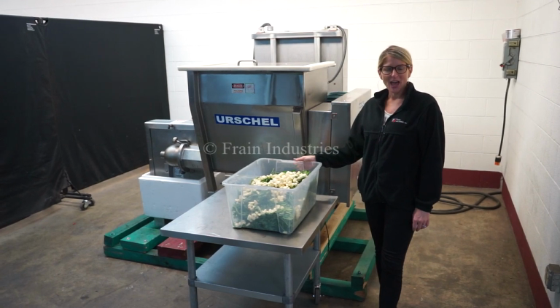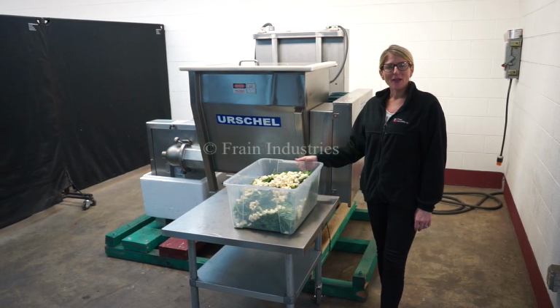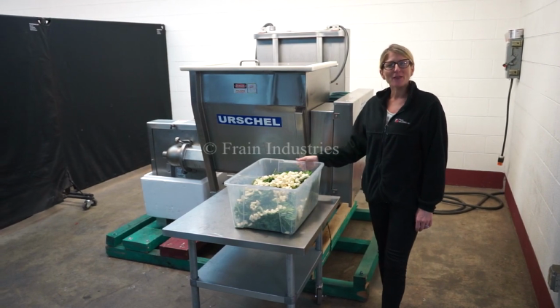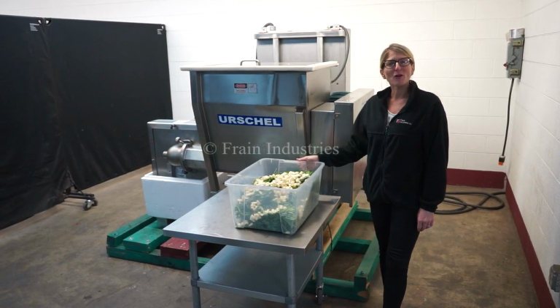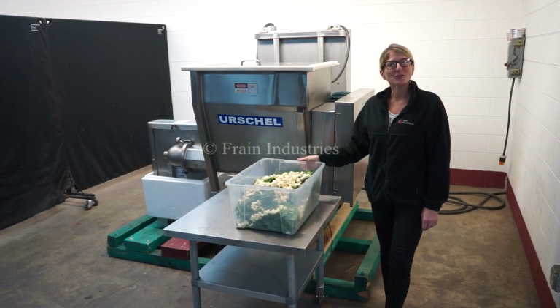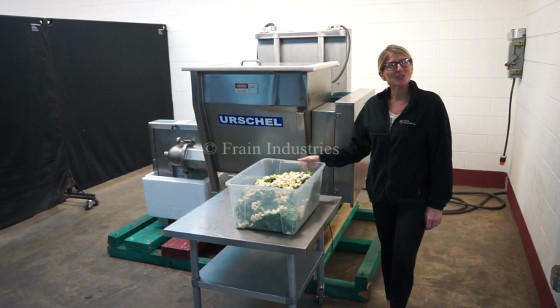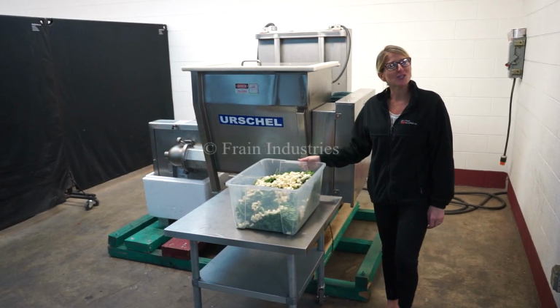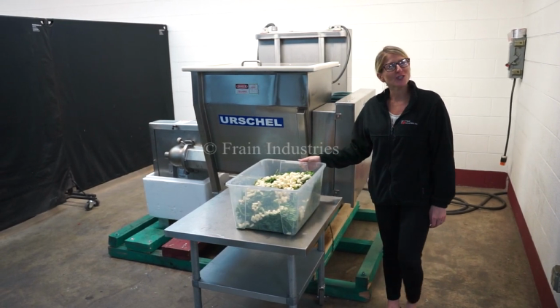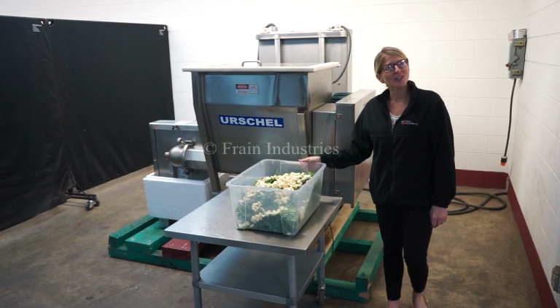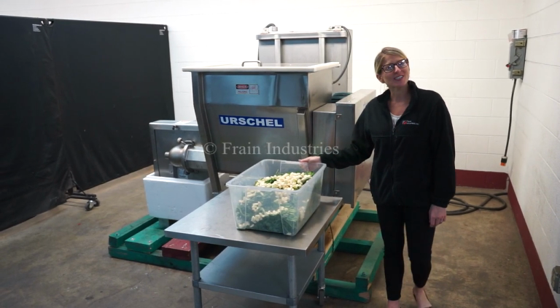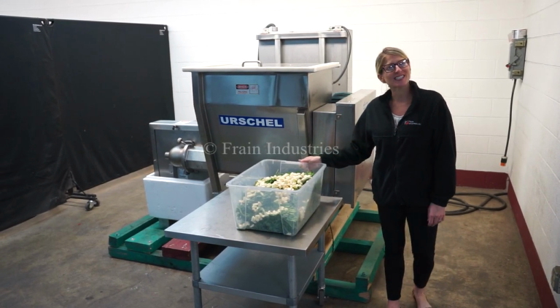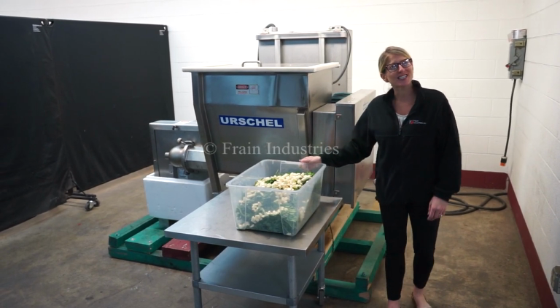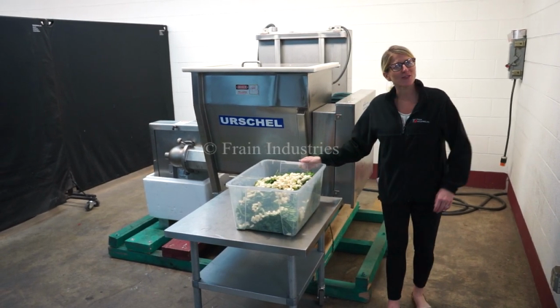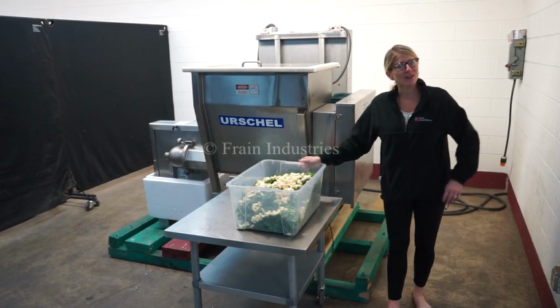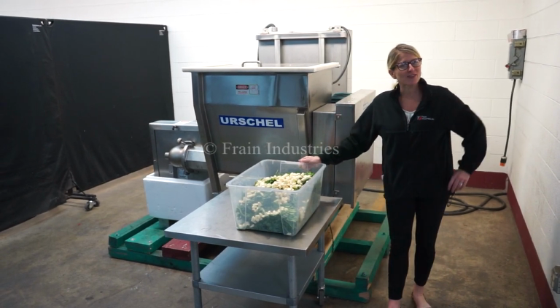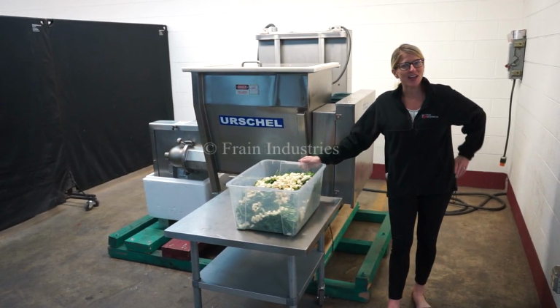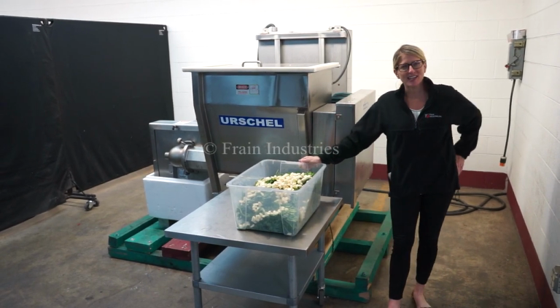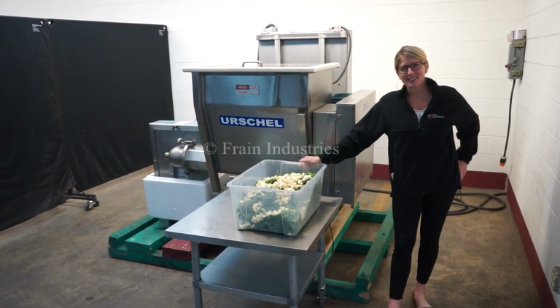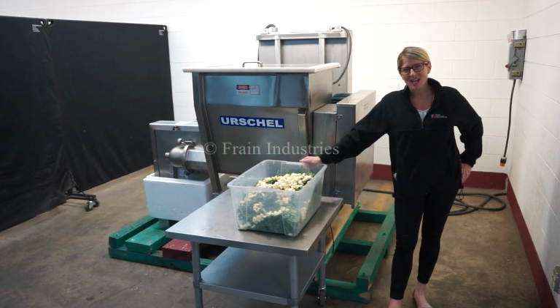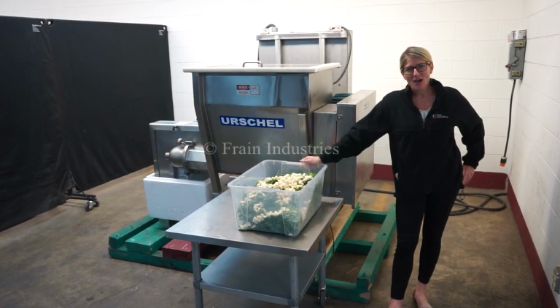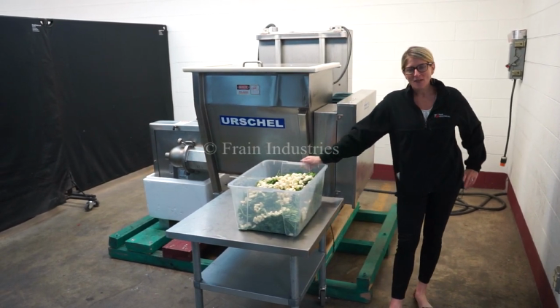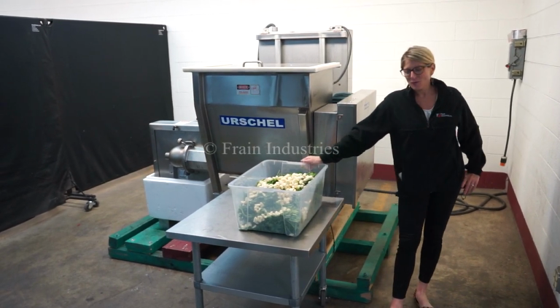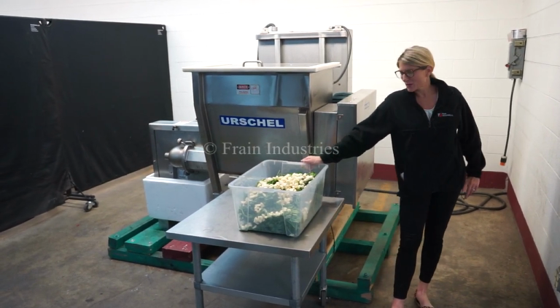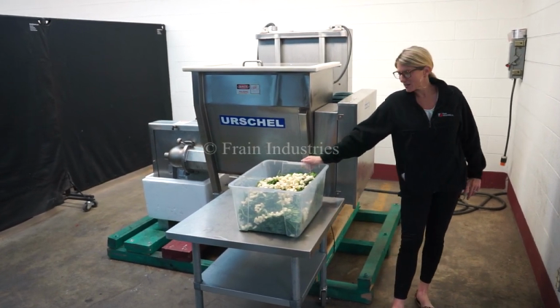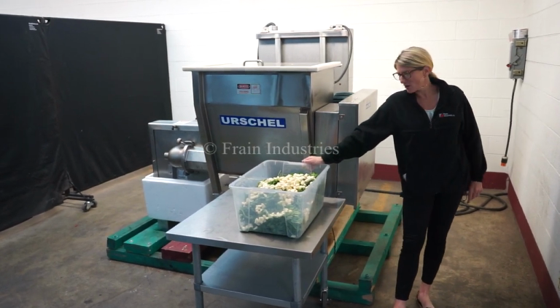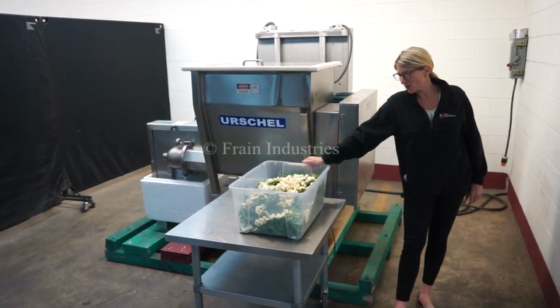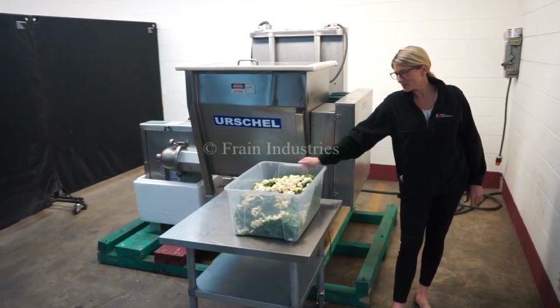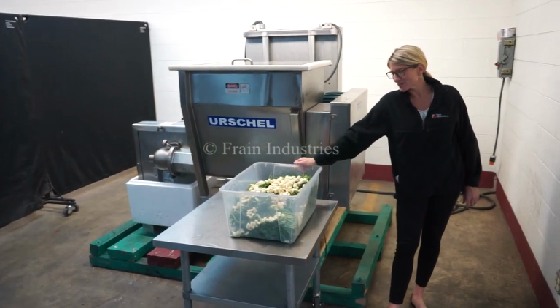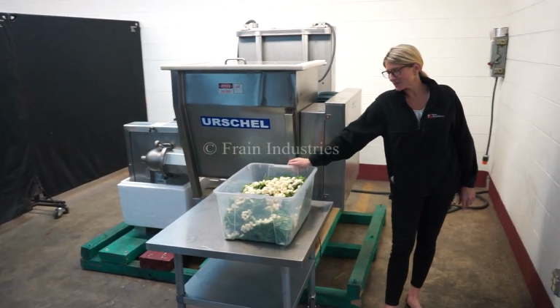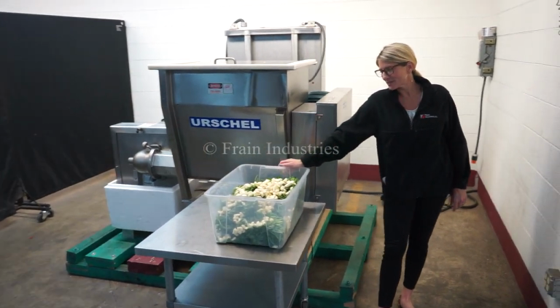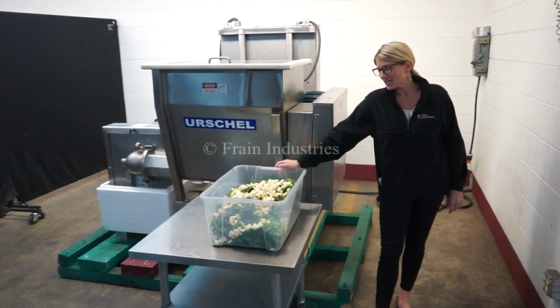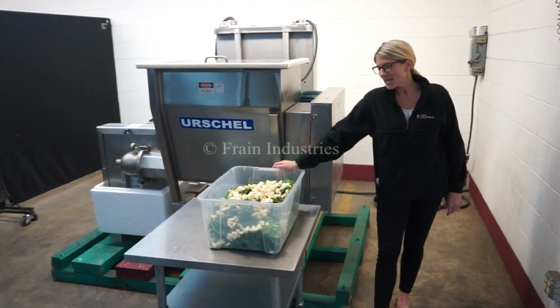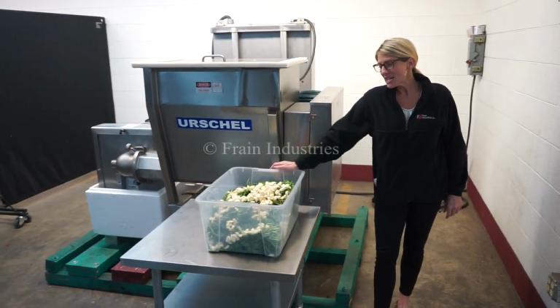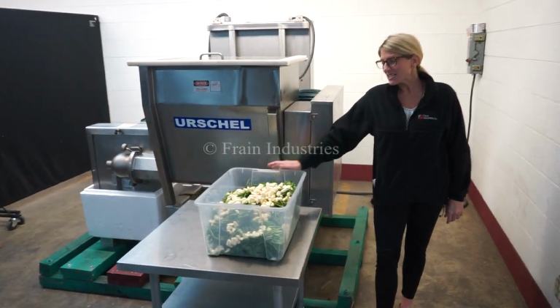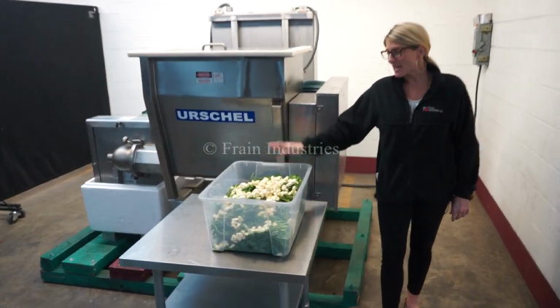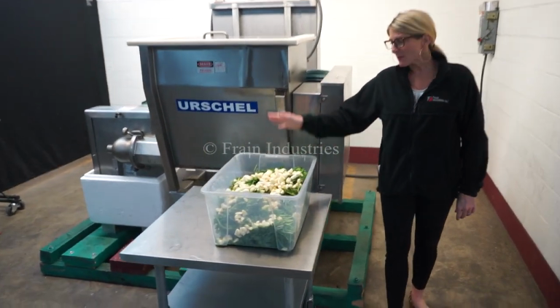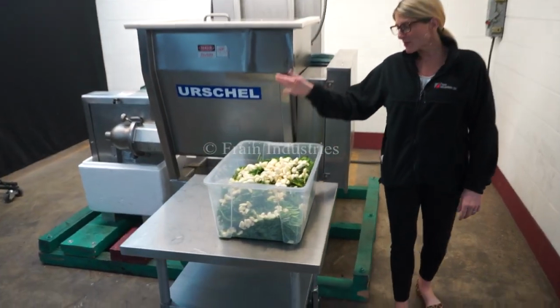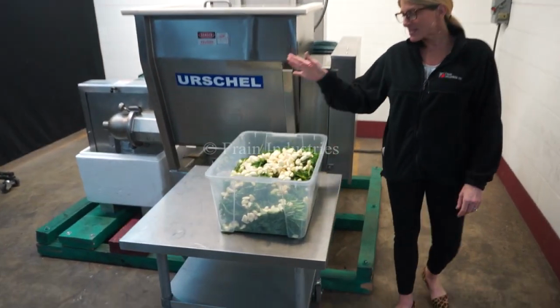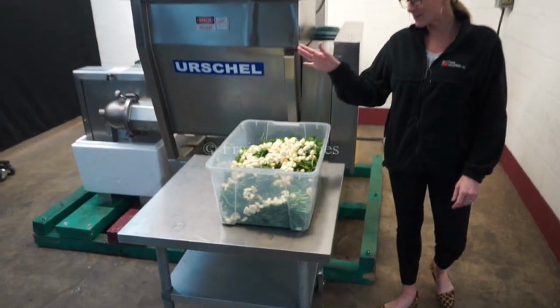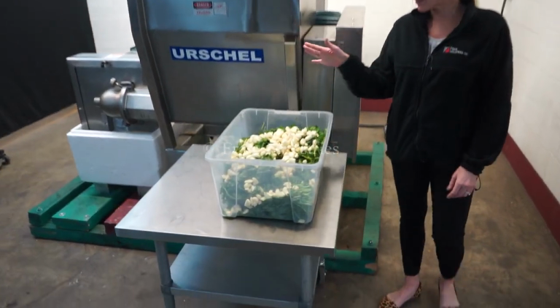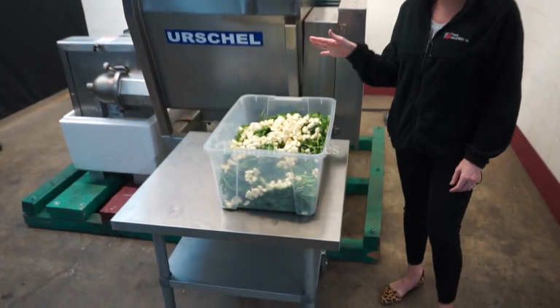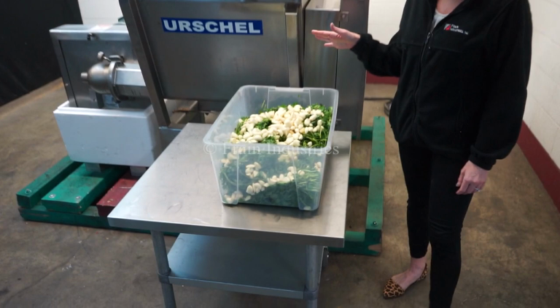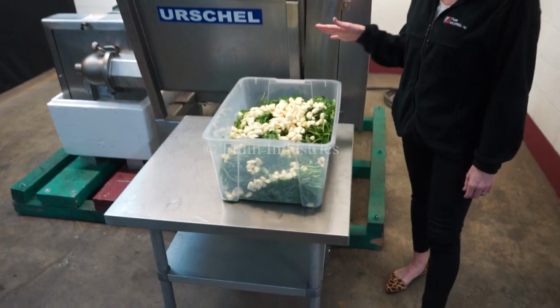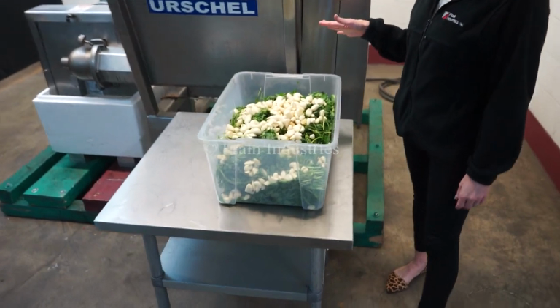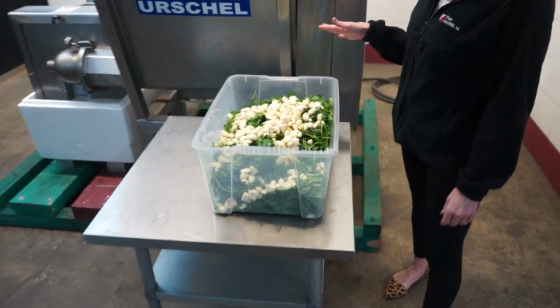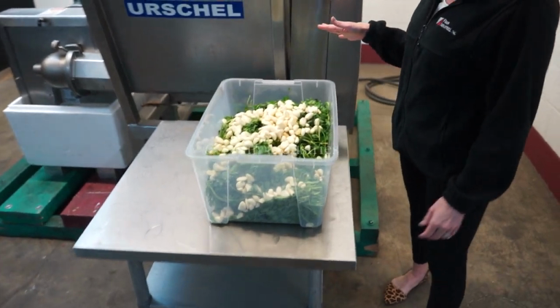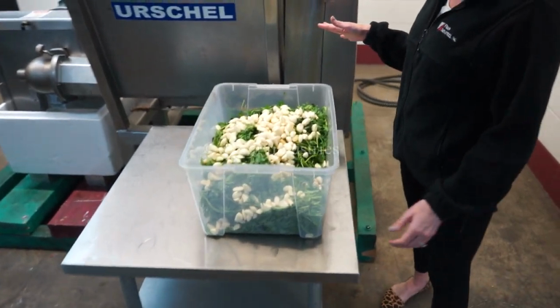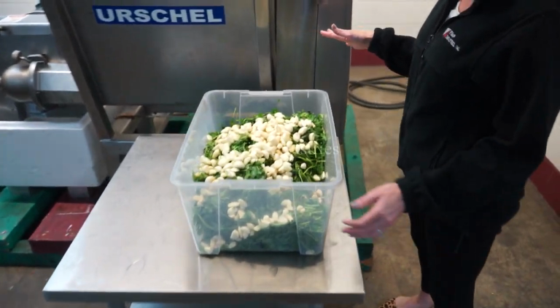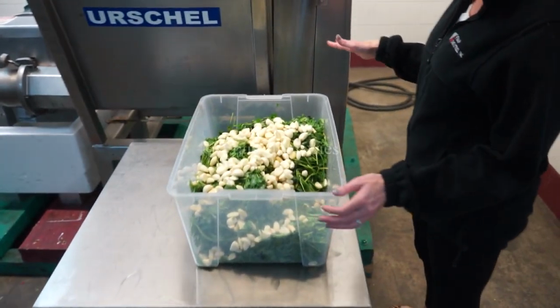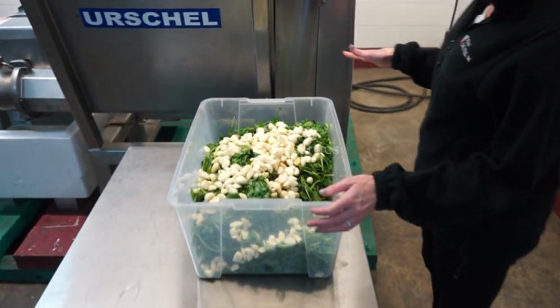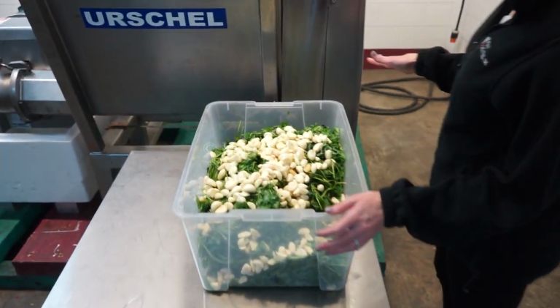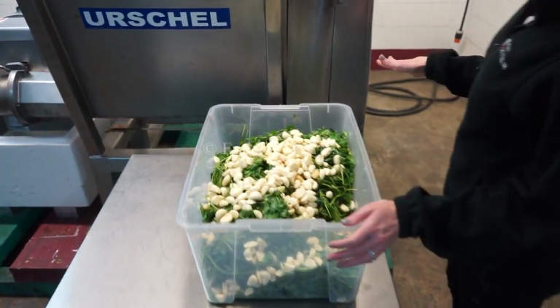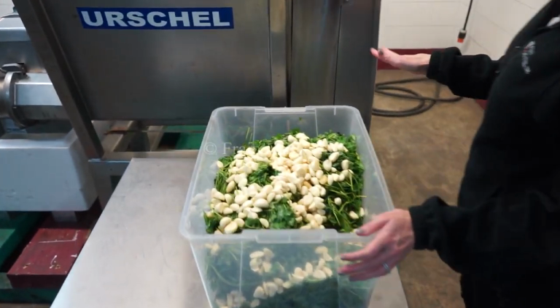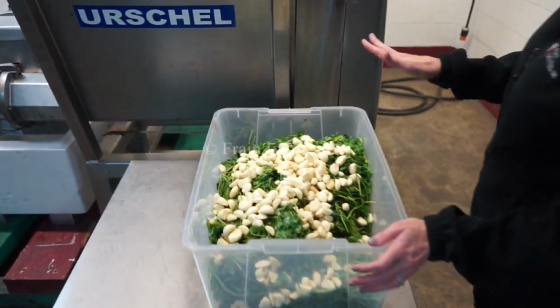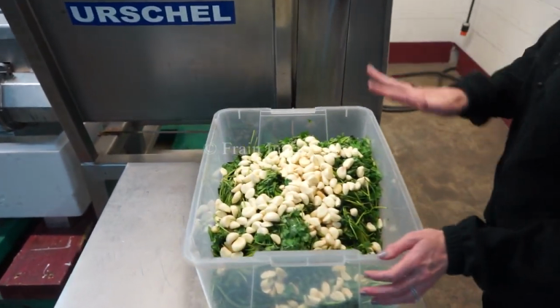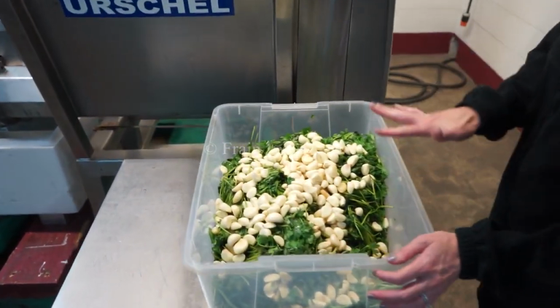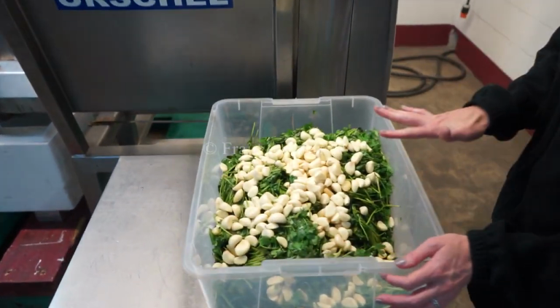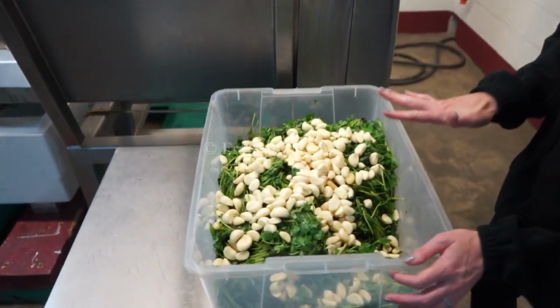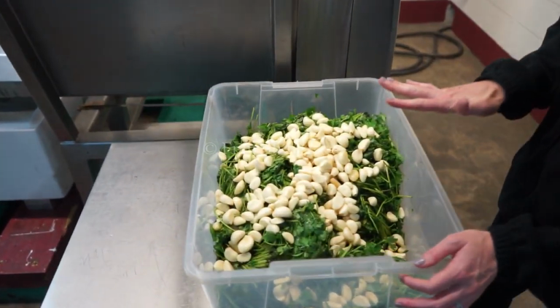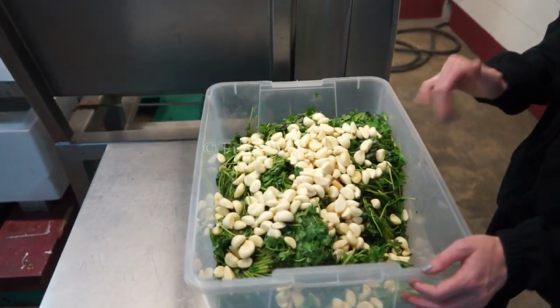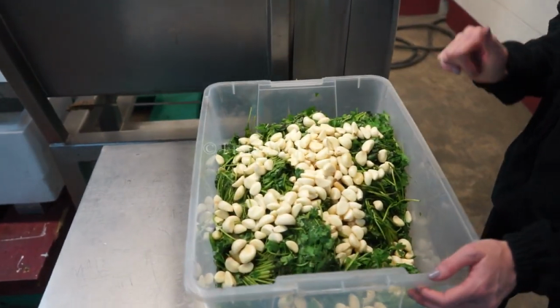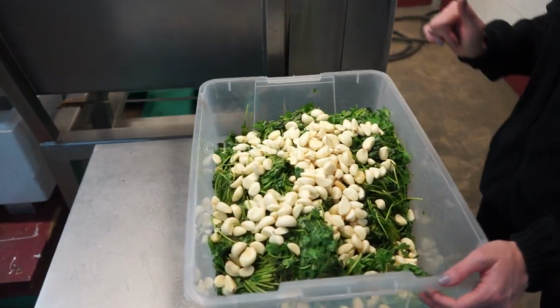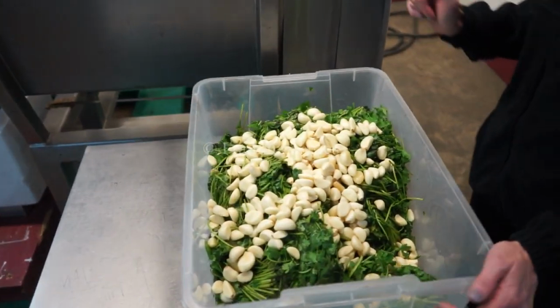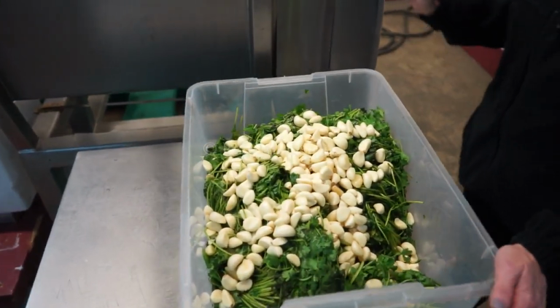The voltage is currently set to 3 phase, 40 volts. Today we'll be demonstrating the machine by cutting up the cilantro and garlic.